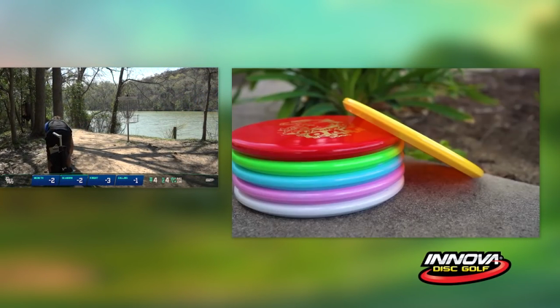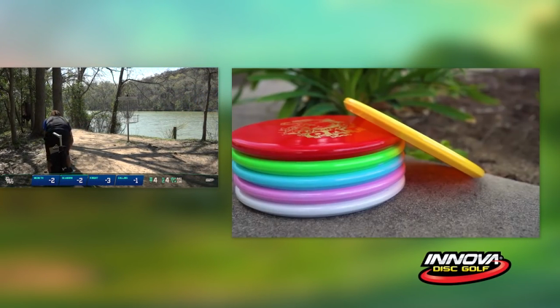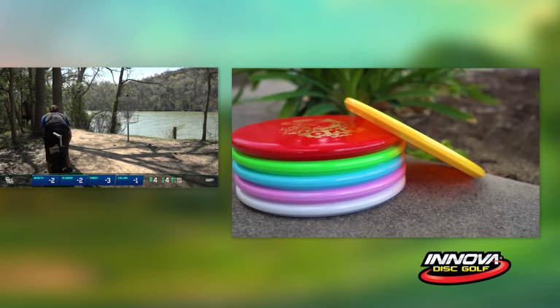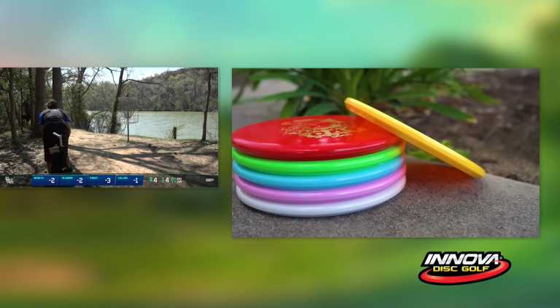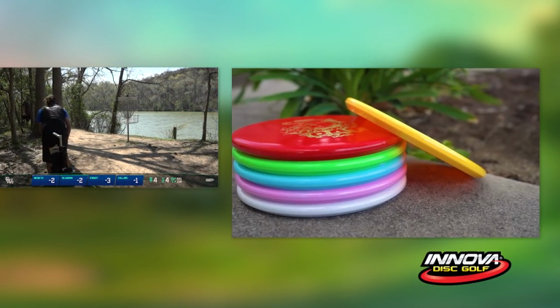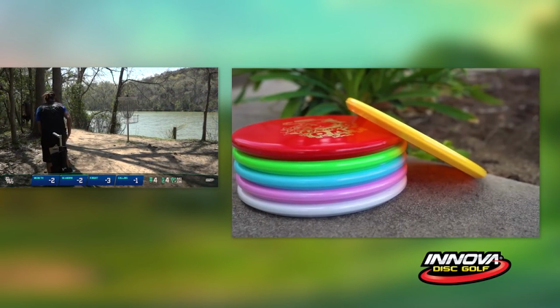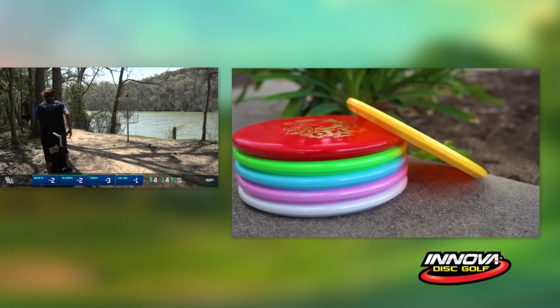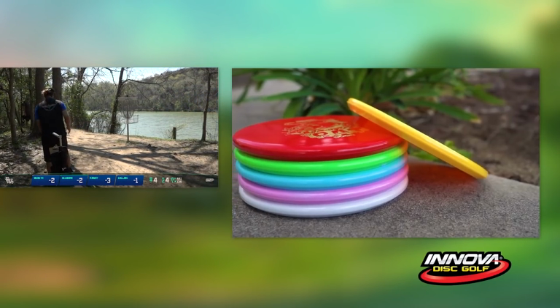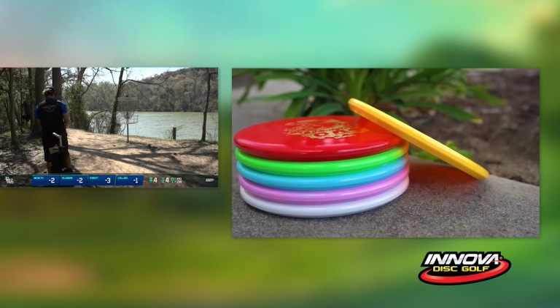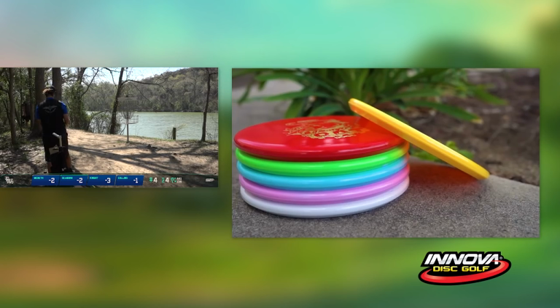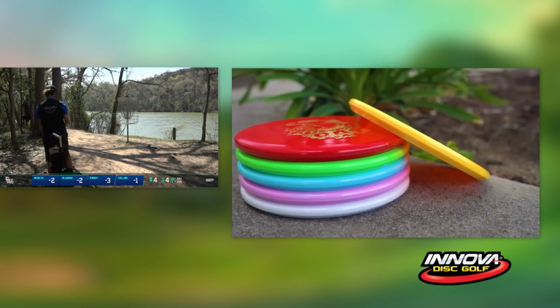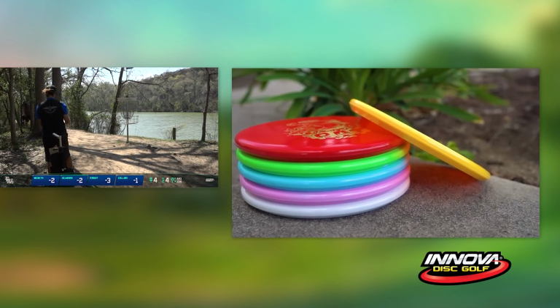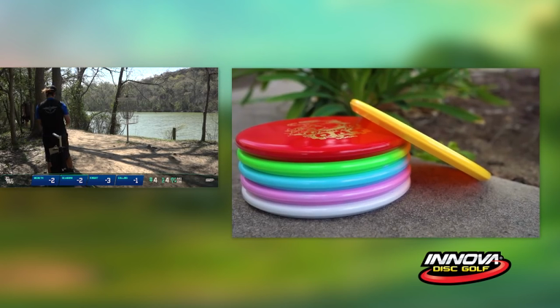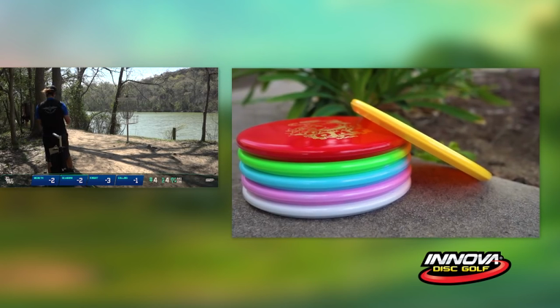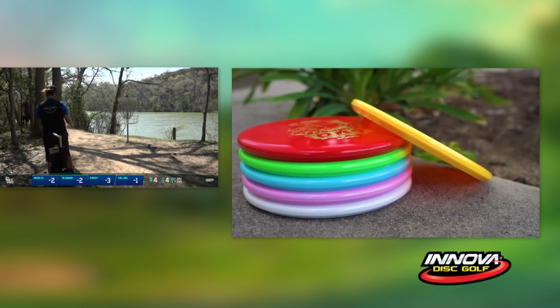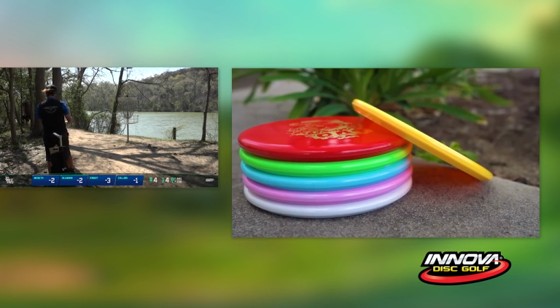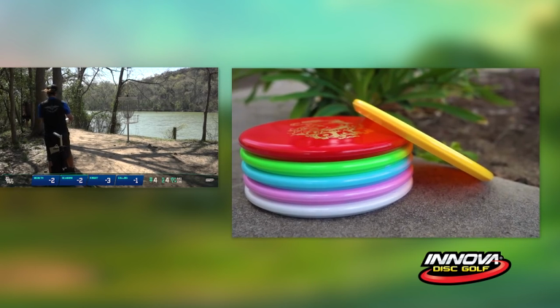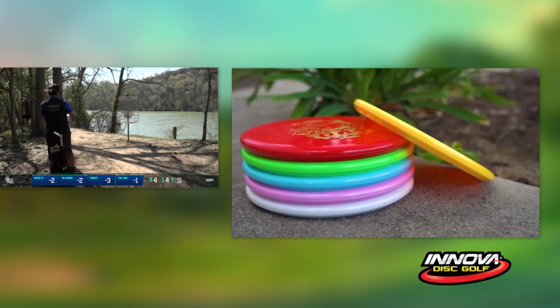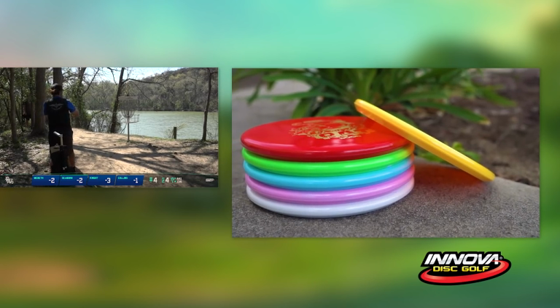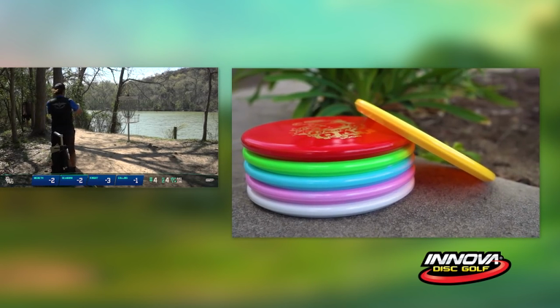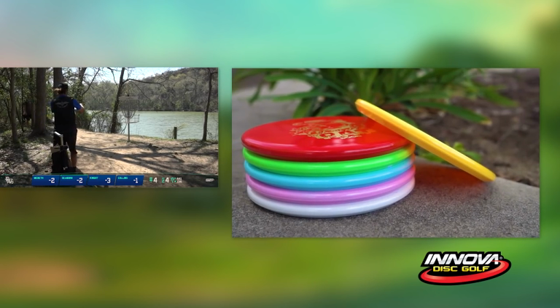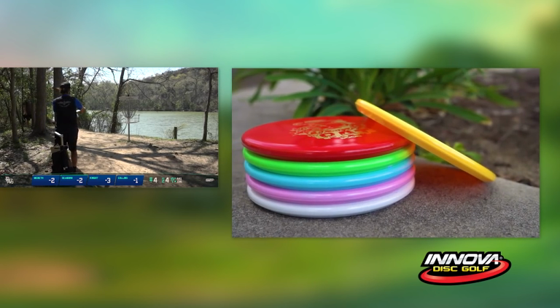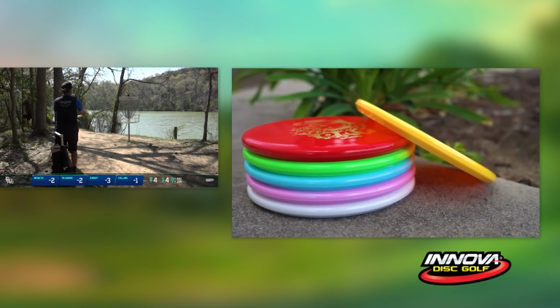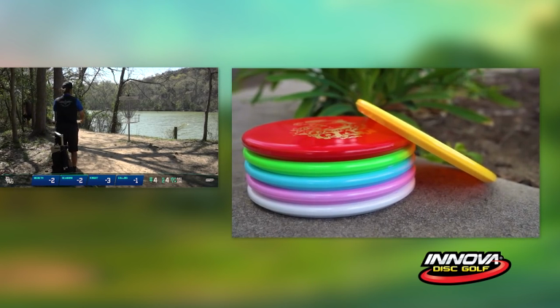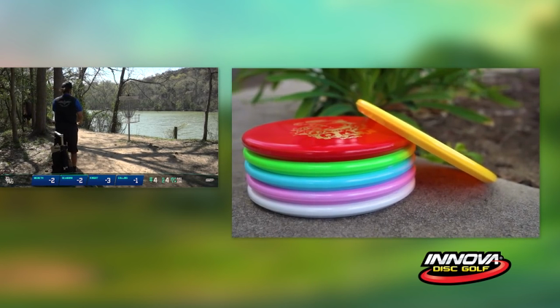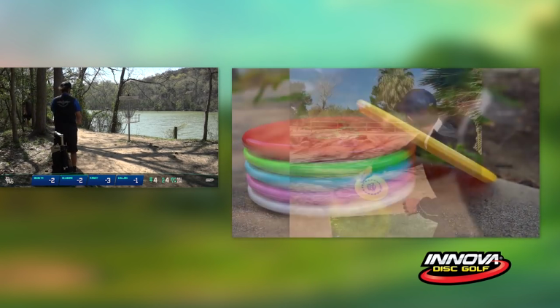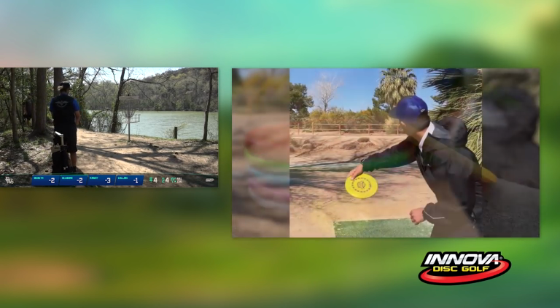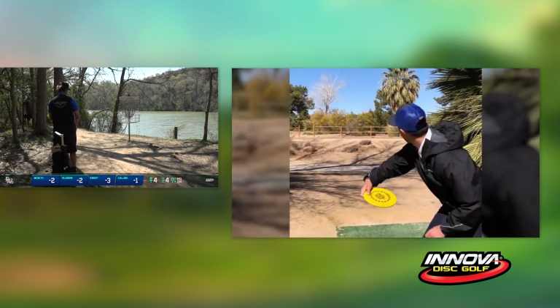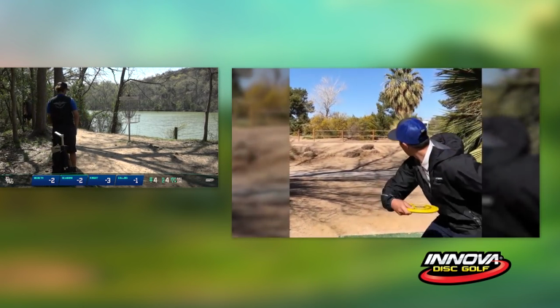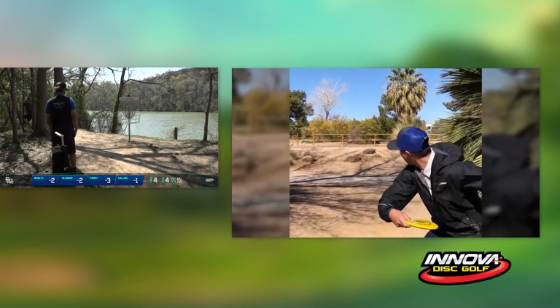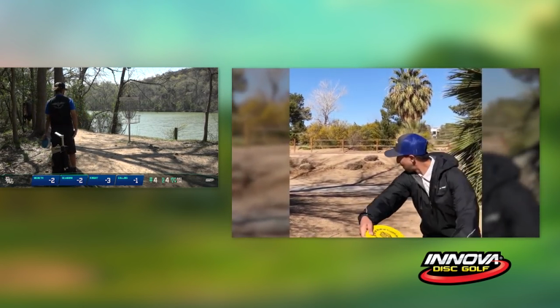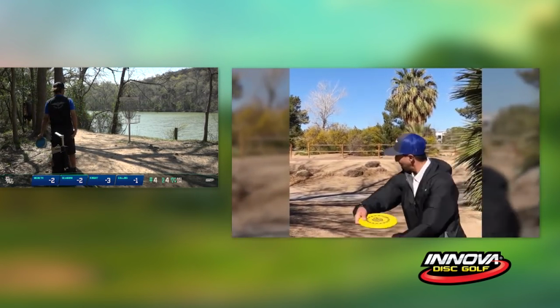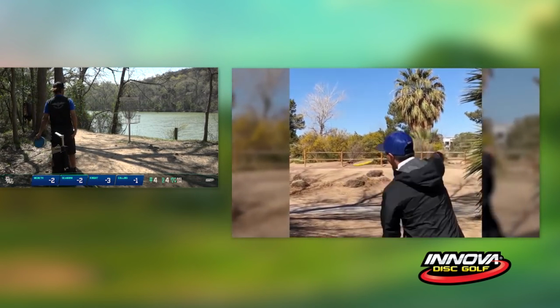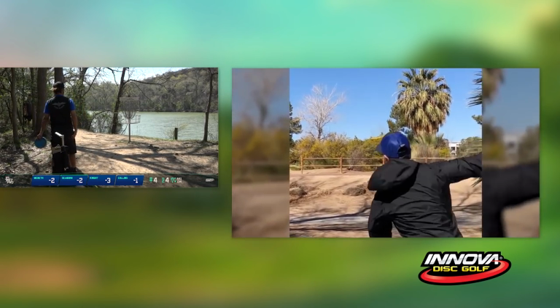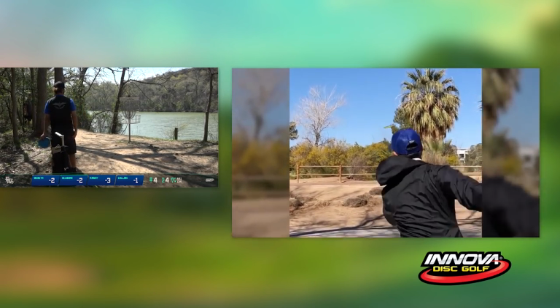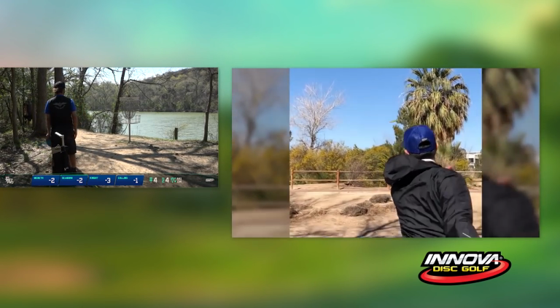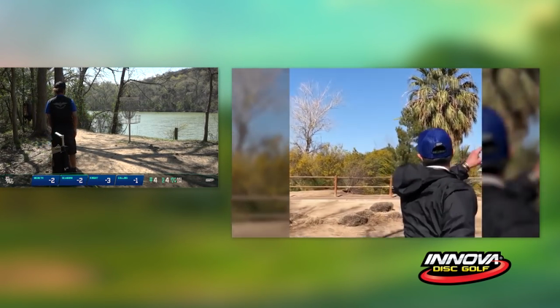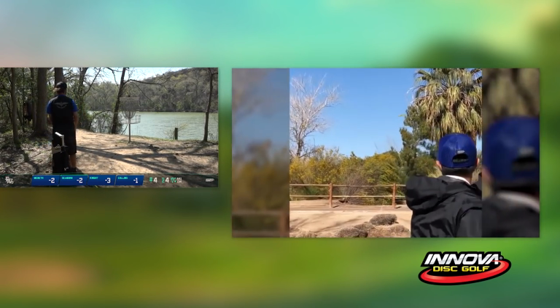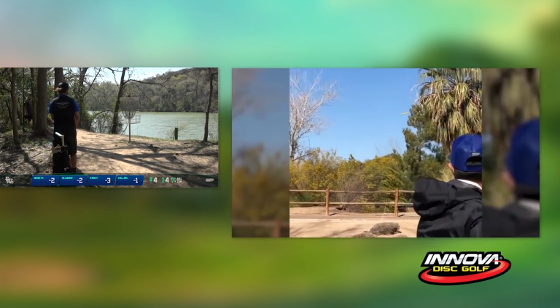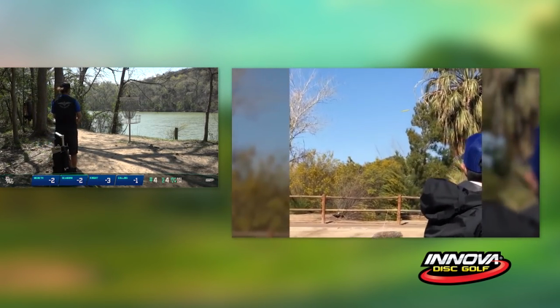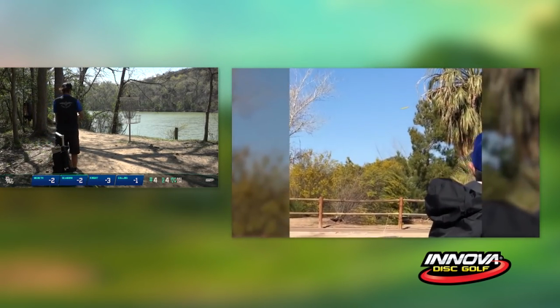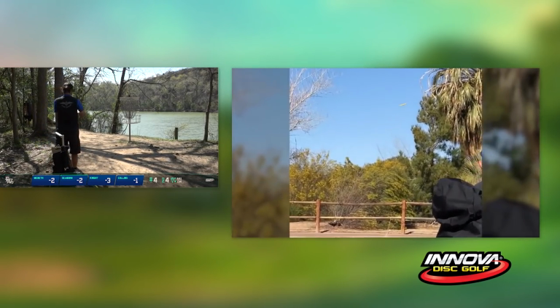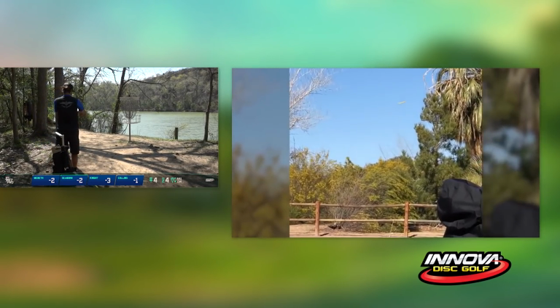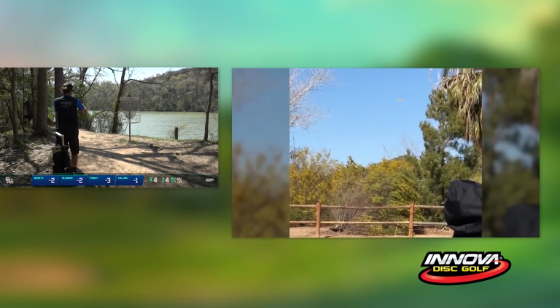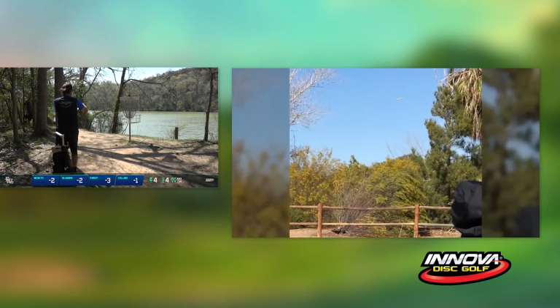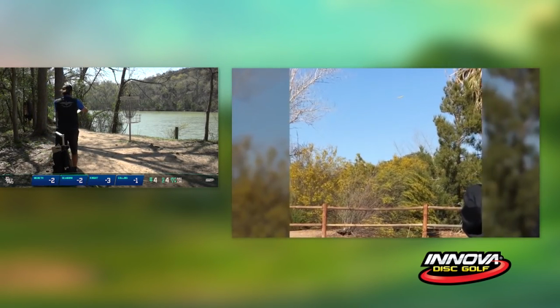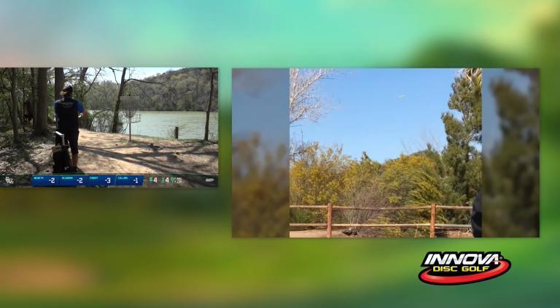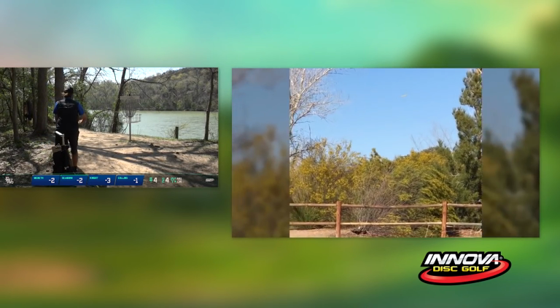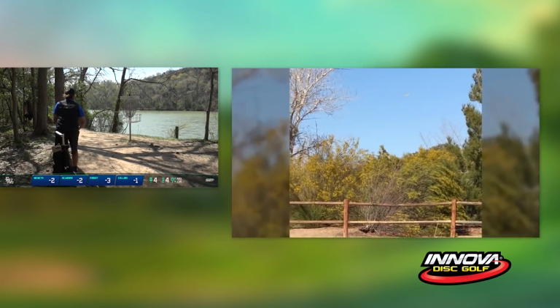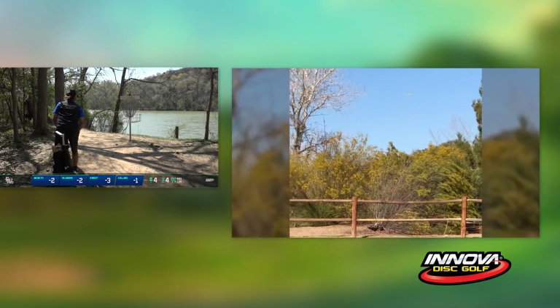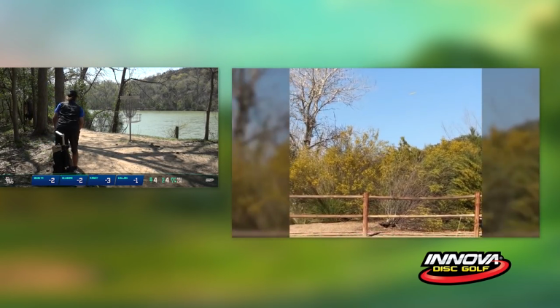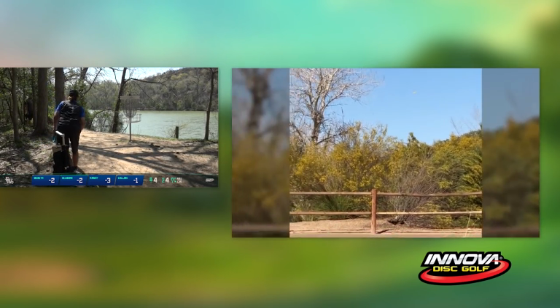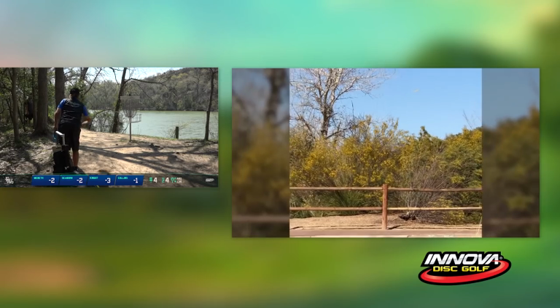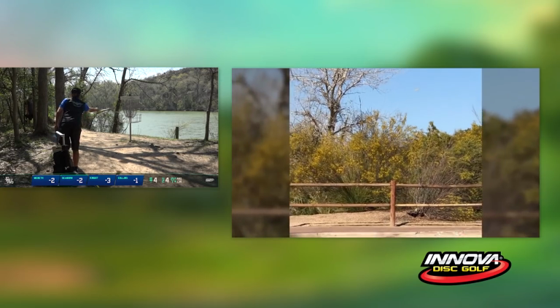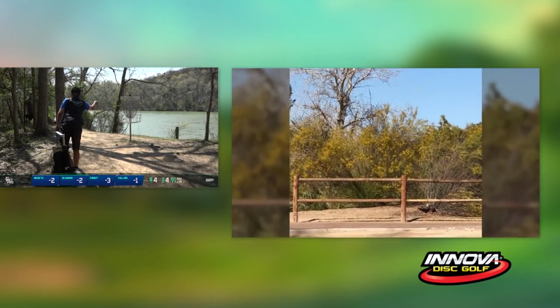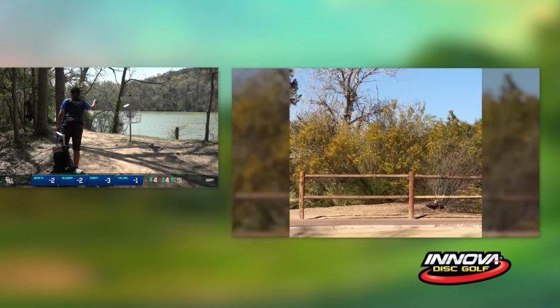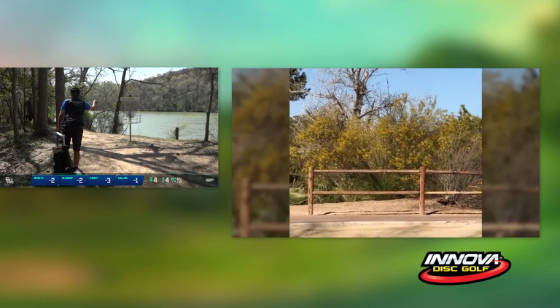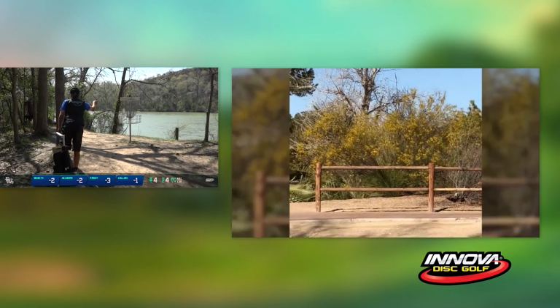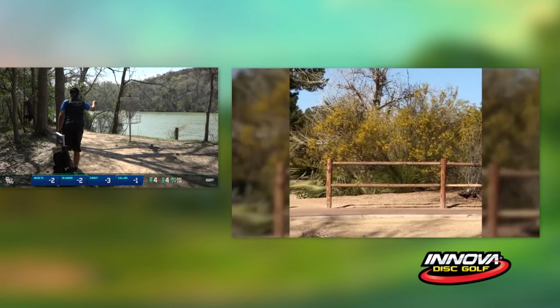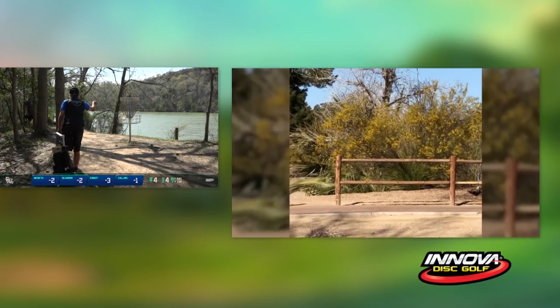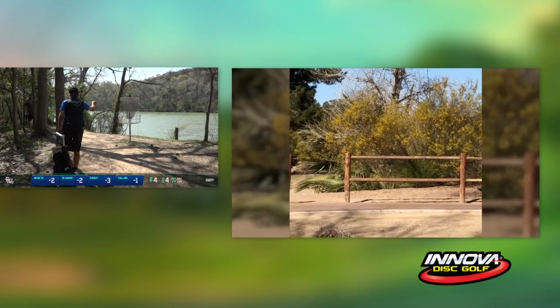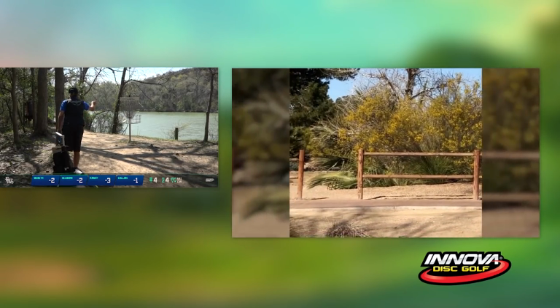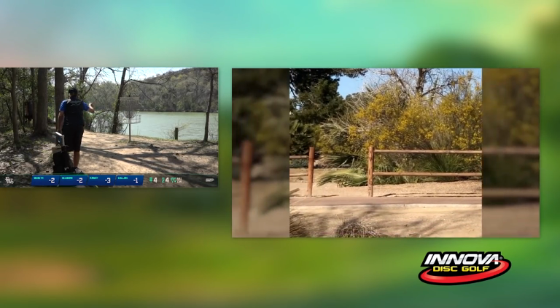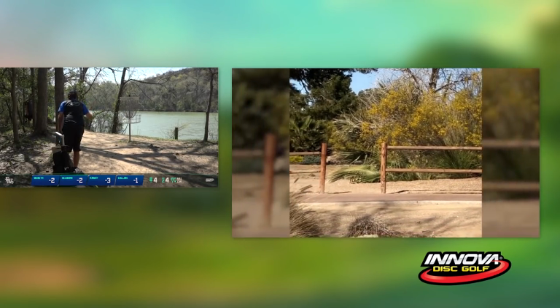The Rat is the newest mid-range made by Innova Champion Discs. It has a low profile which makes it comfortable for both backhands and forehand shots. Be sure to look for it soon at your local stores and online retailers.